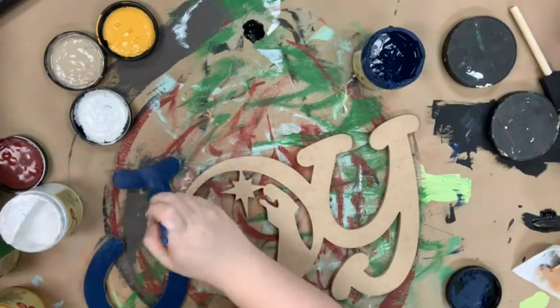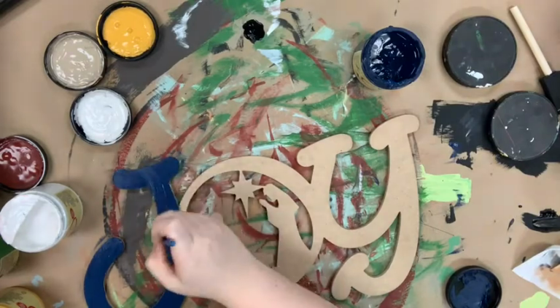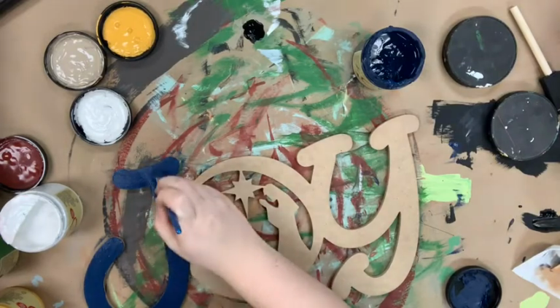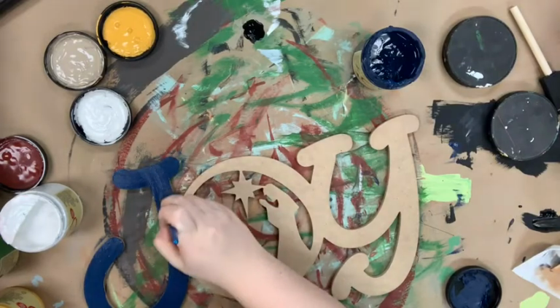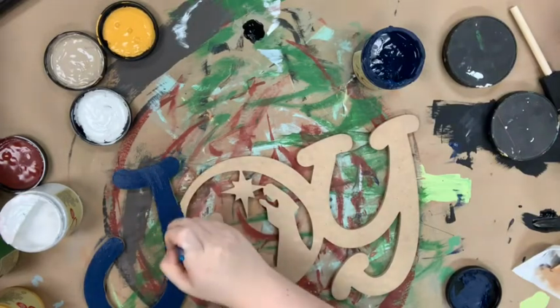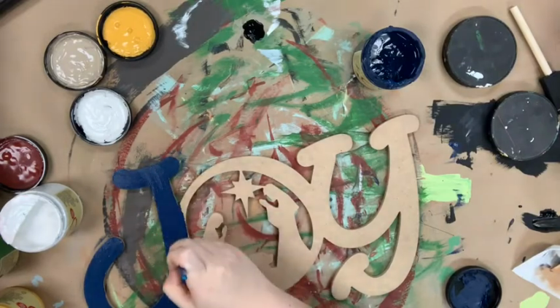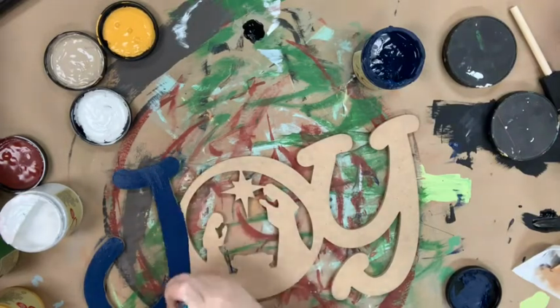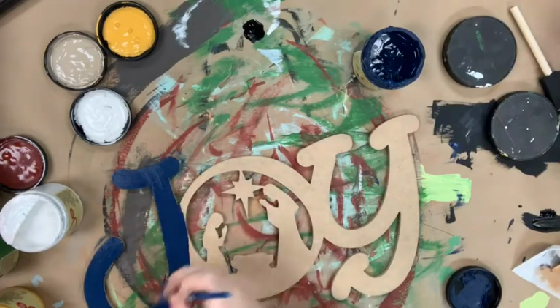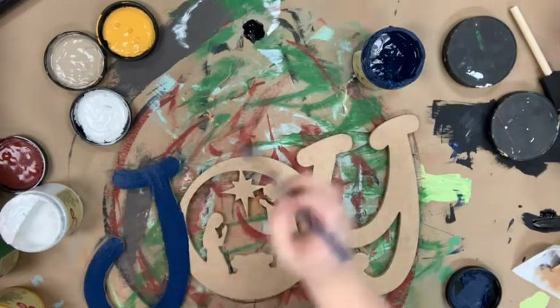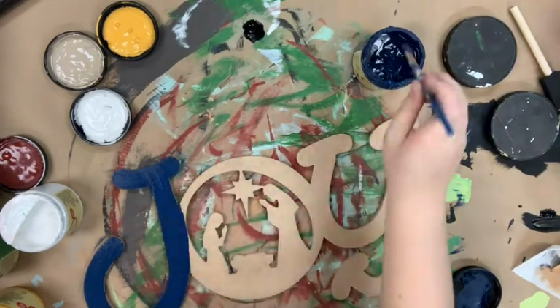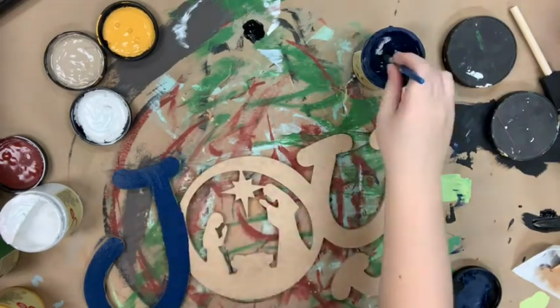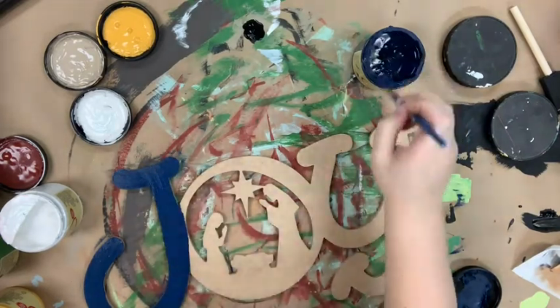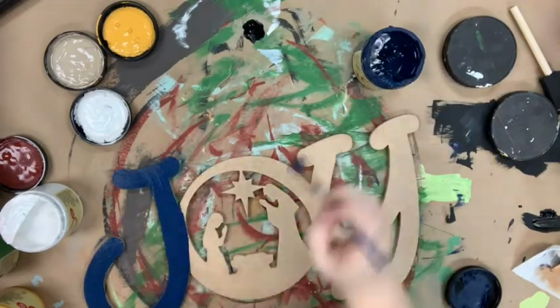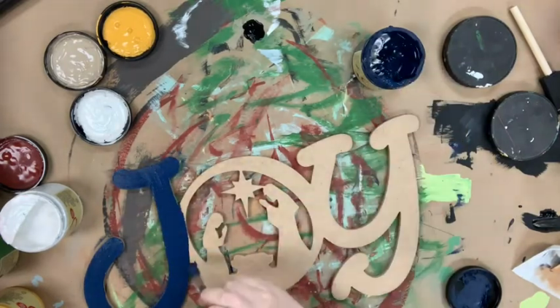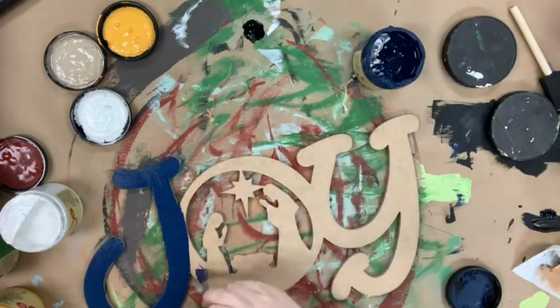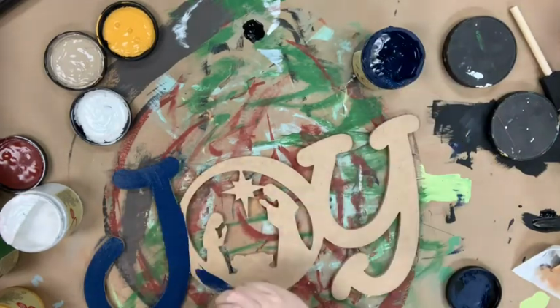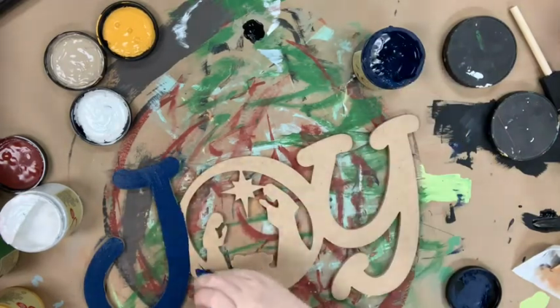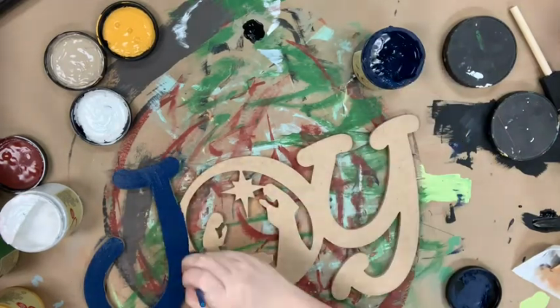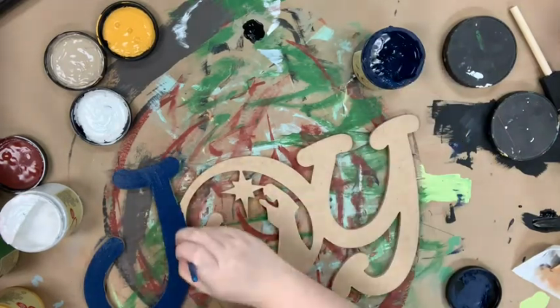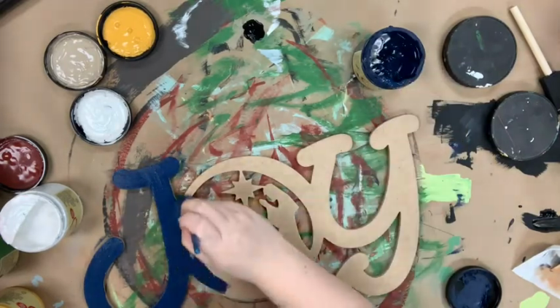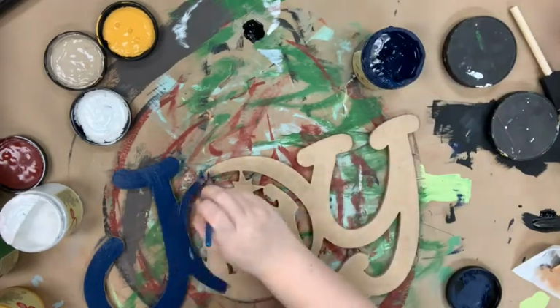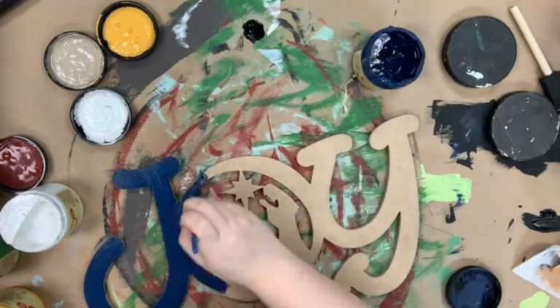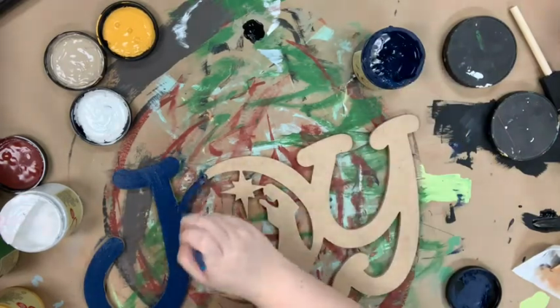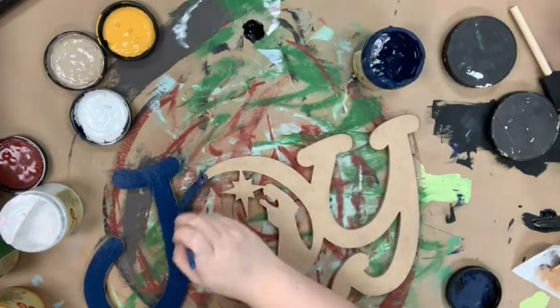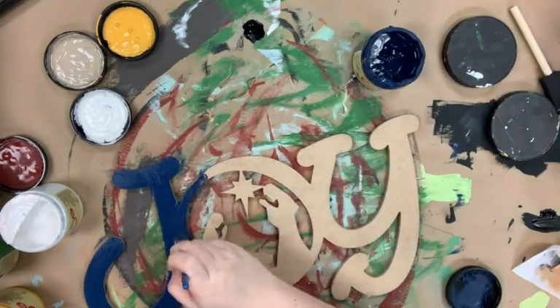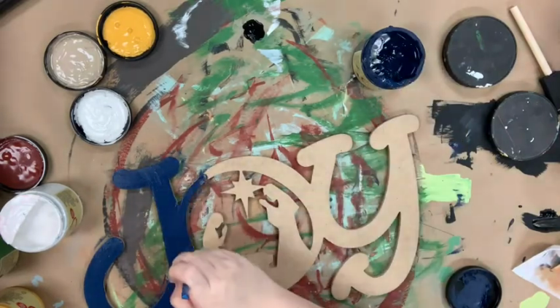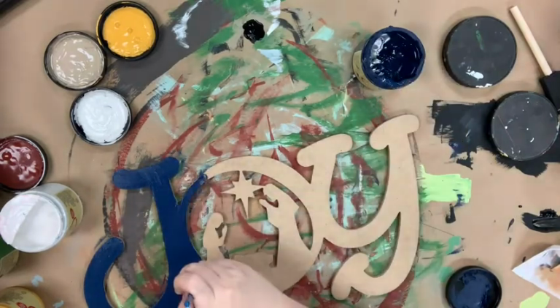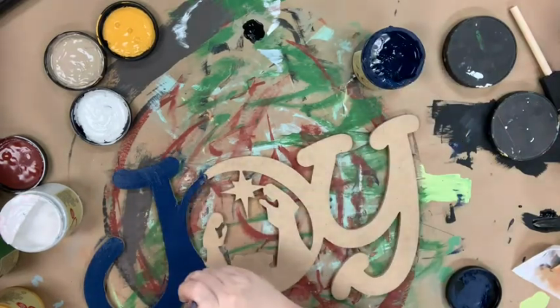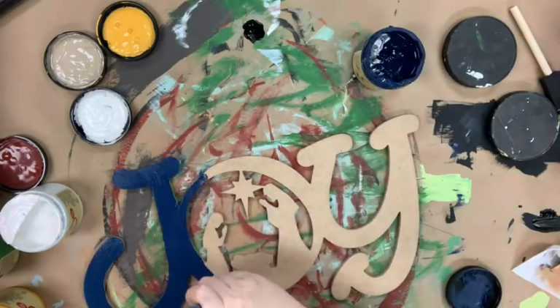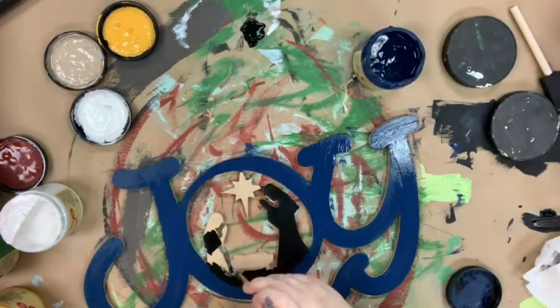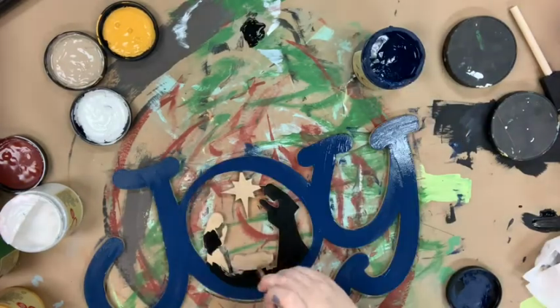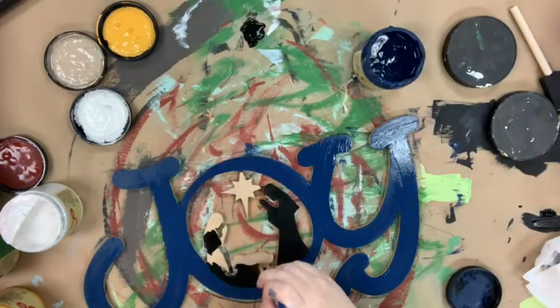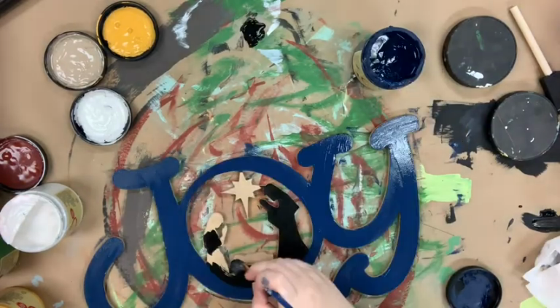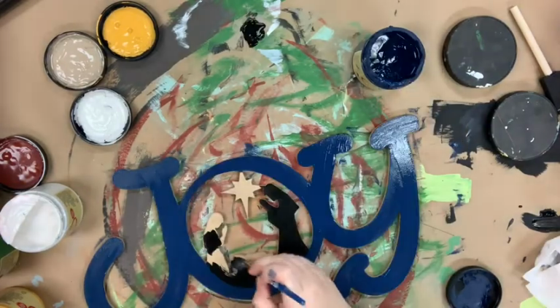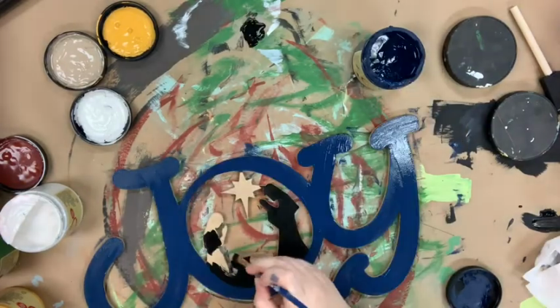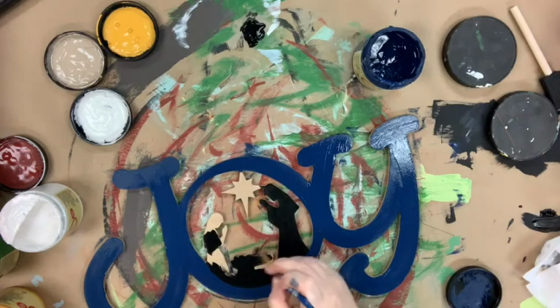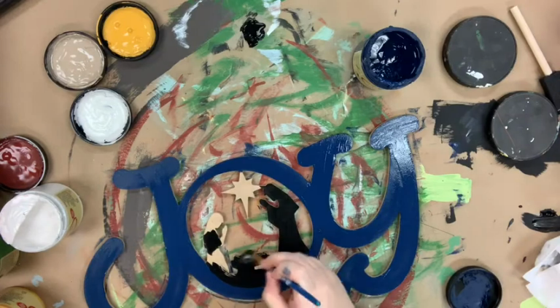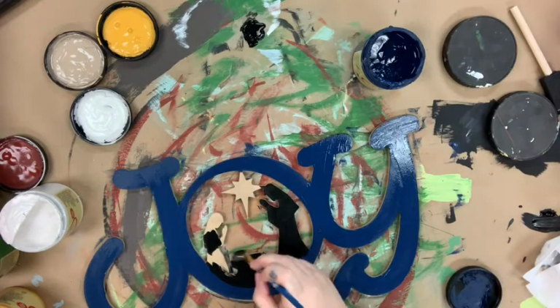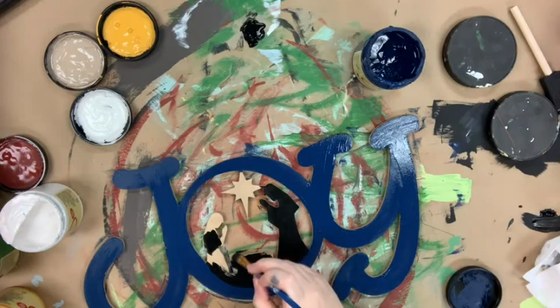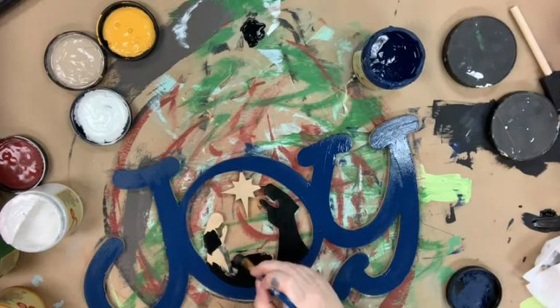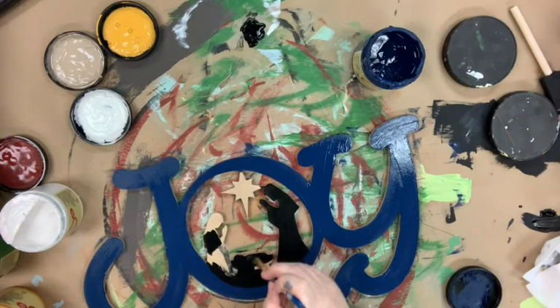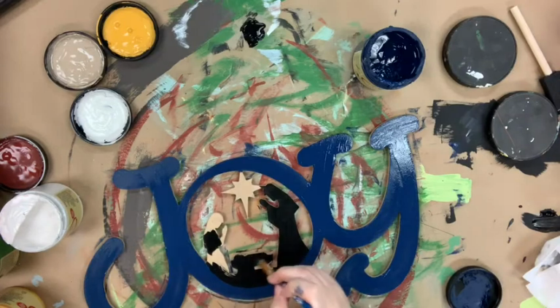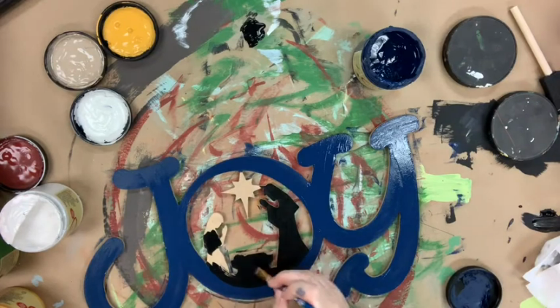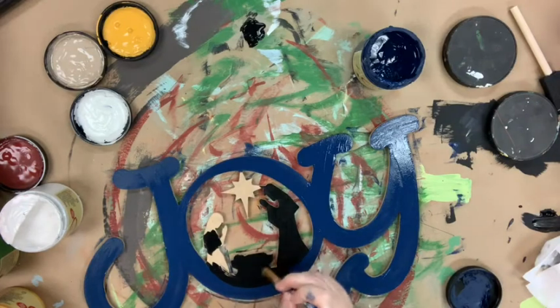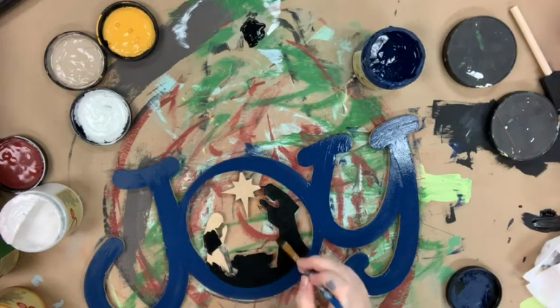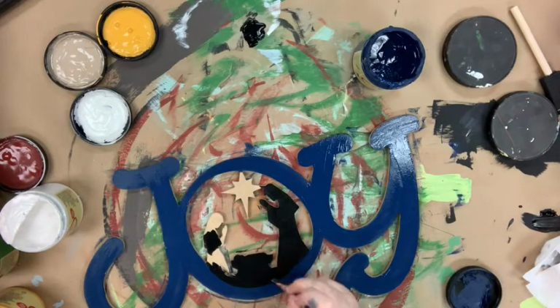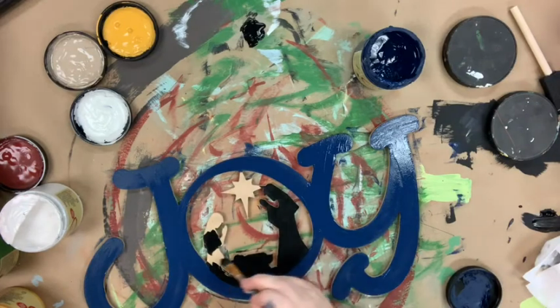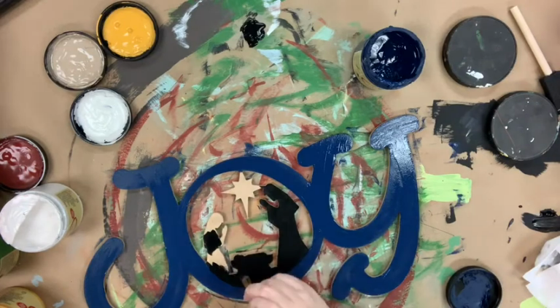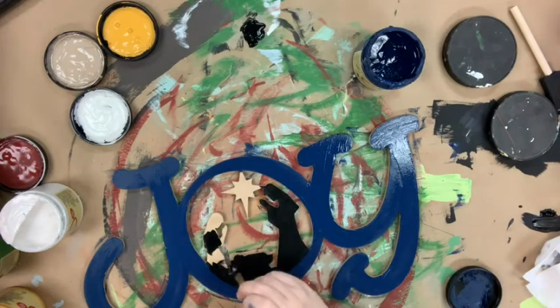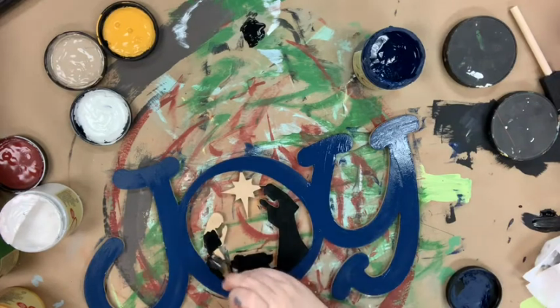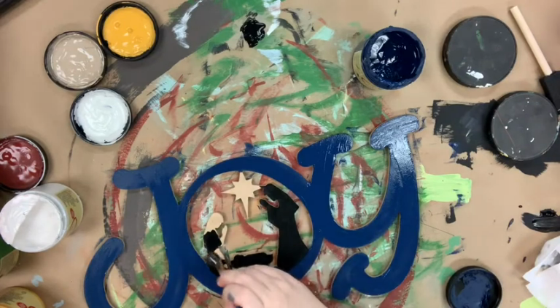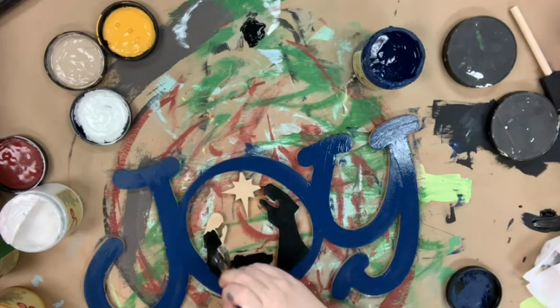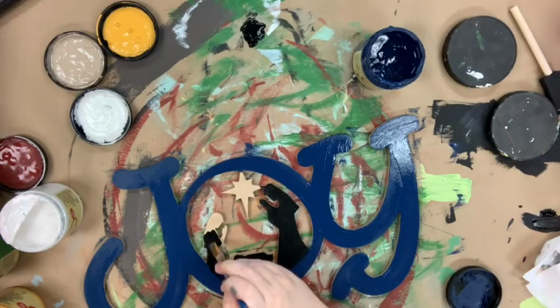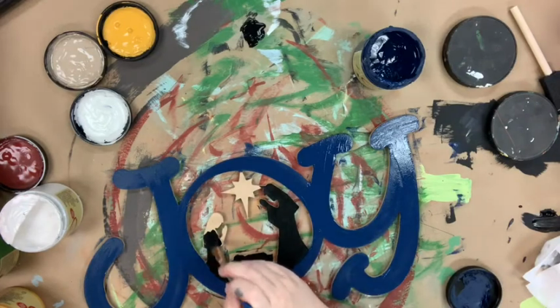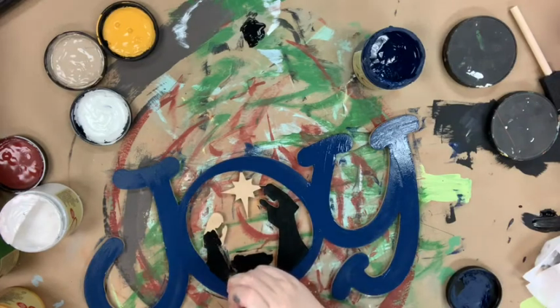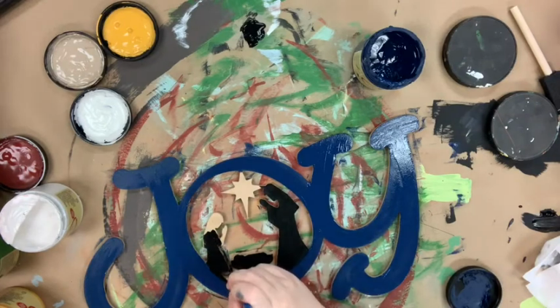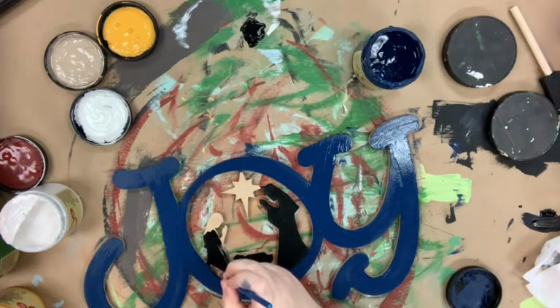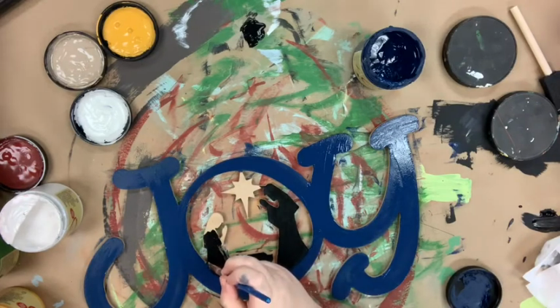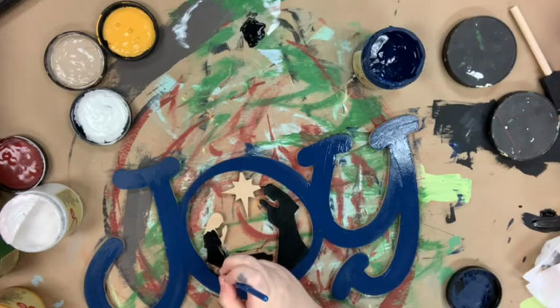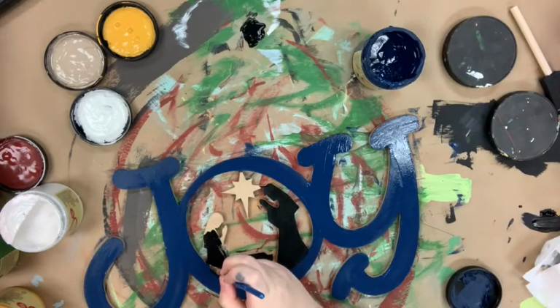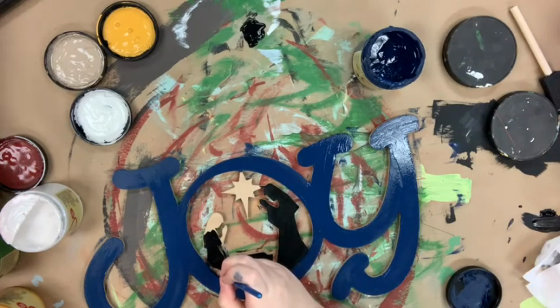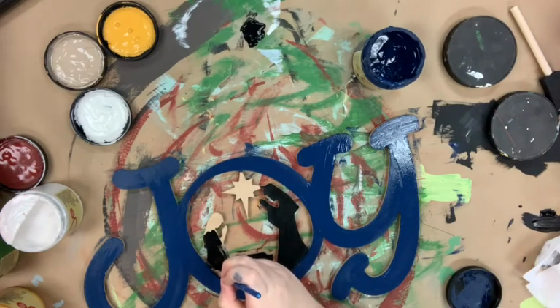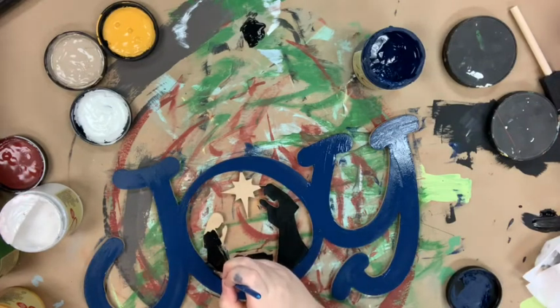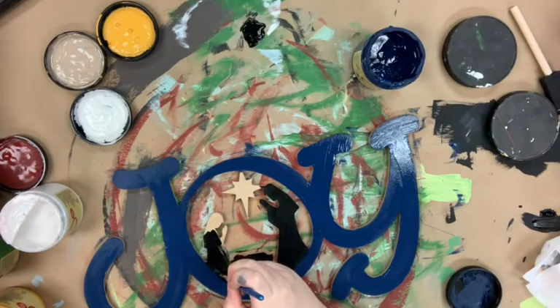After I base coat my letters with the Bunker Hill Blue, I'm going to go in and base coat my Mary and Joseph in black and the star in Colonel Mustard.